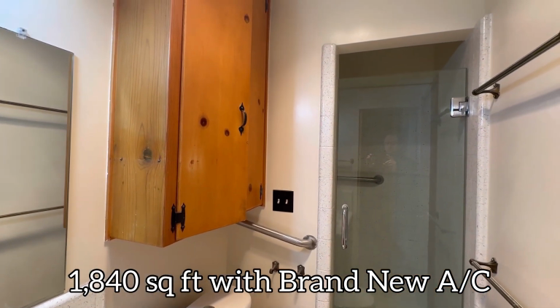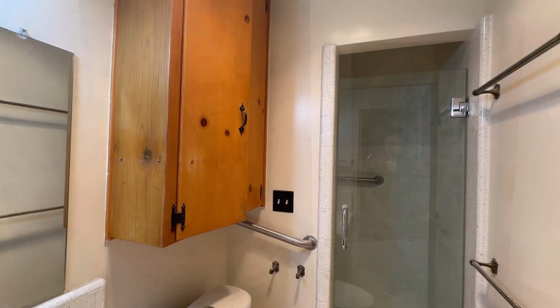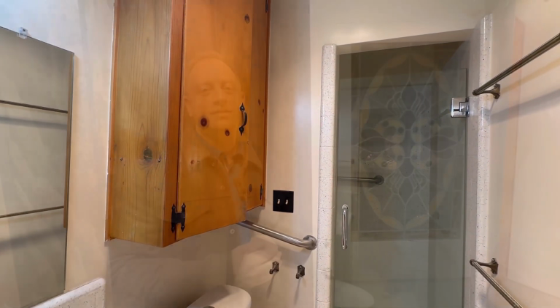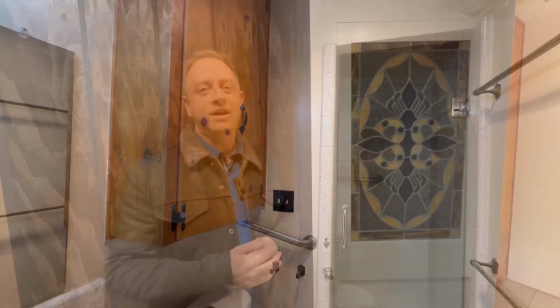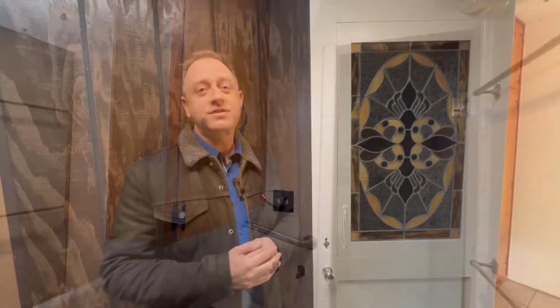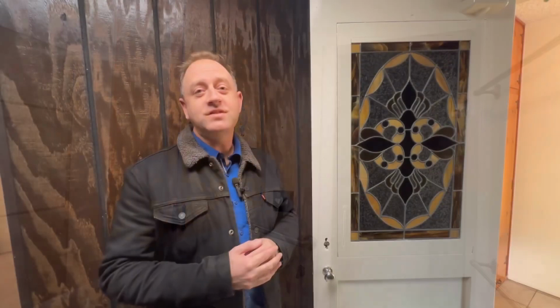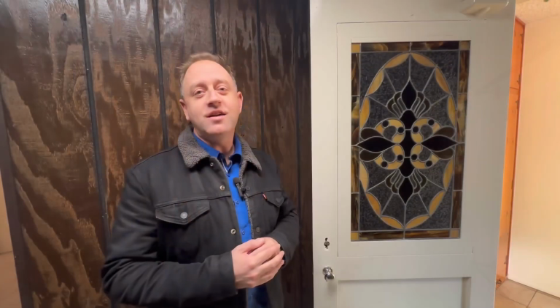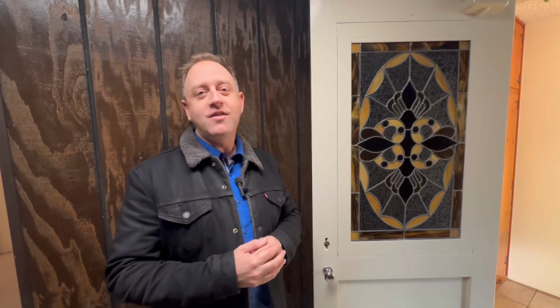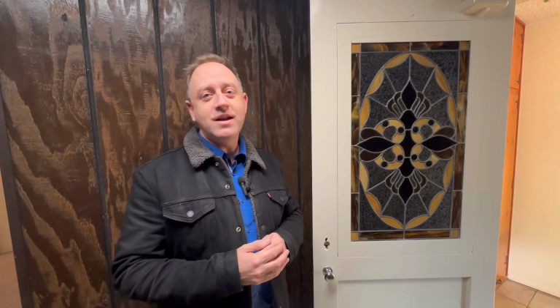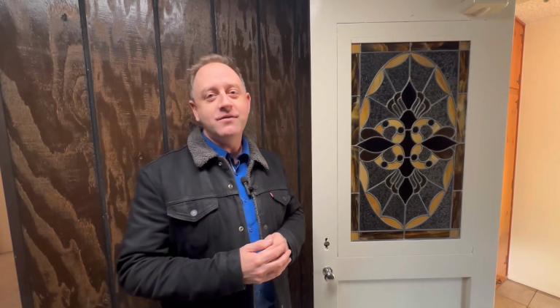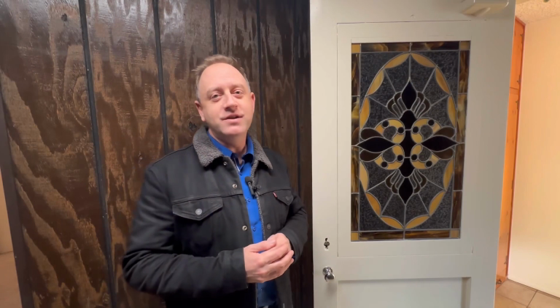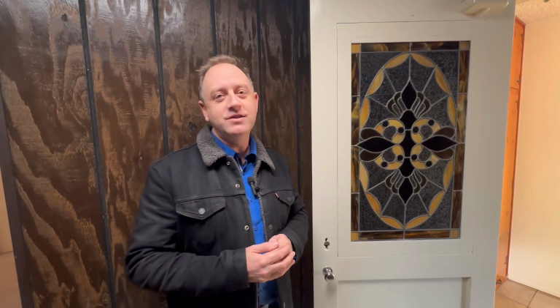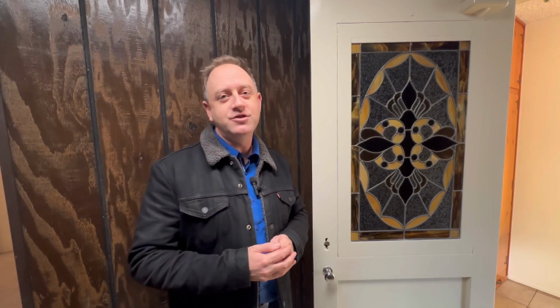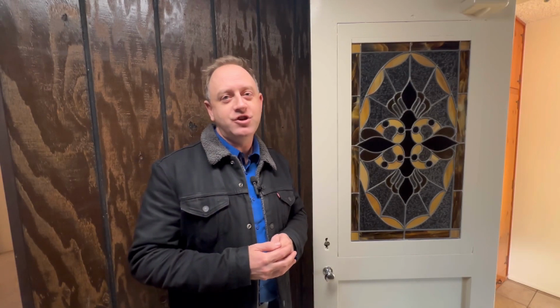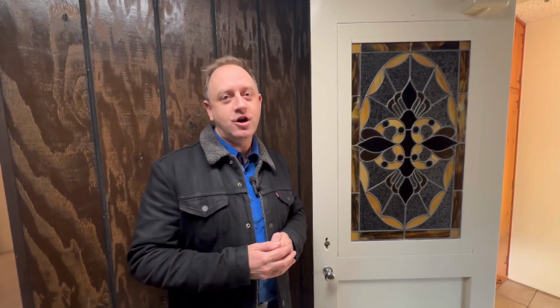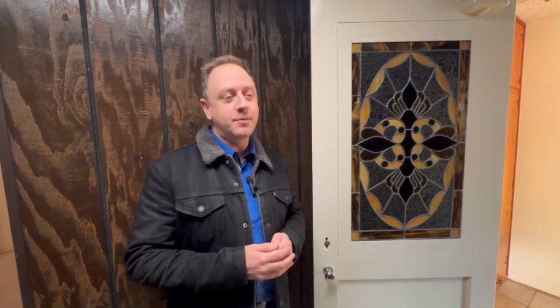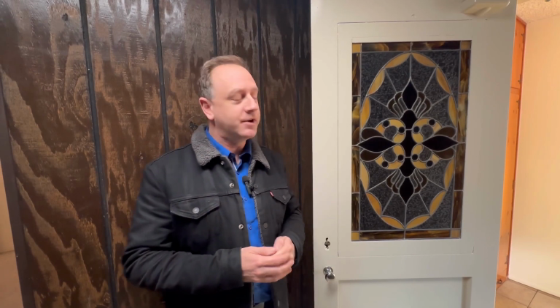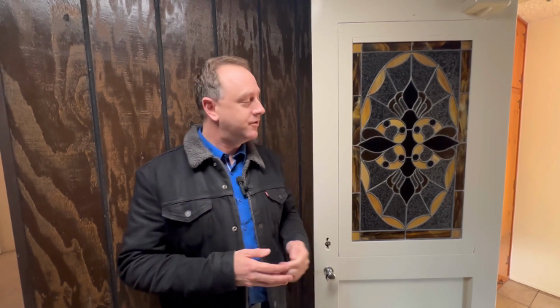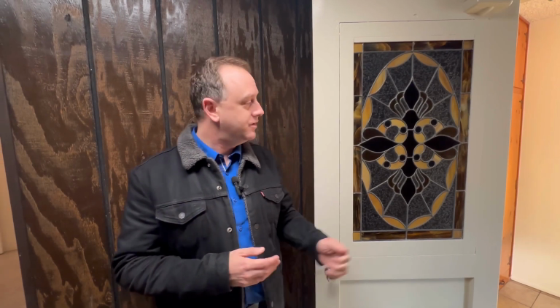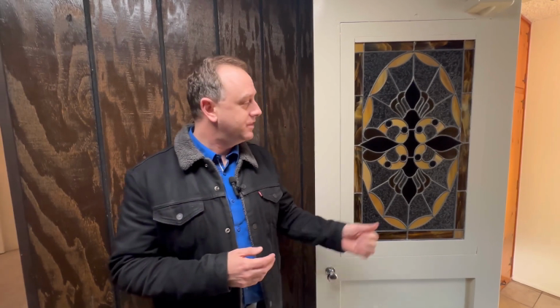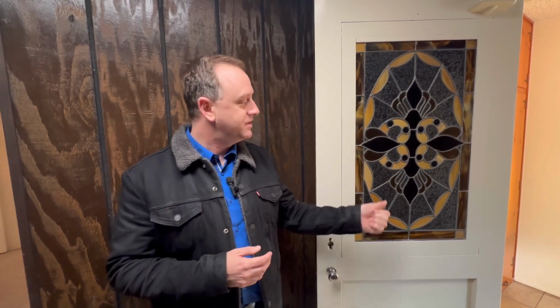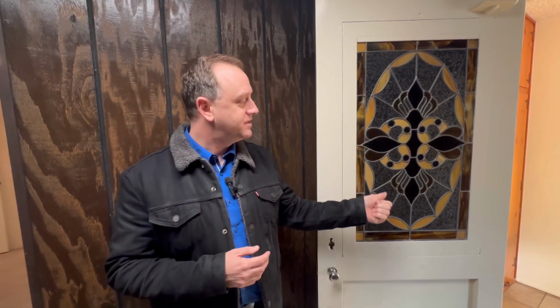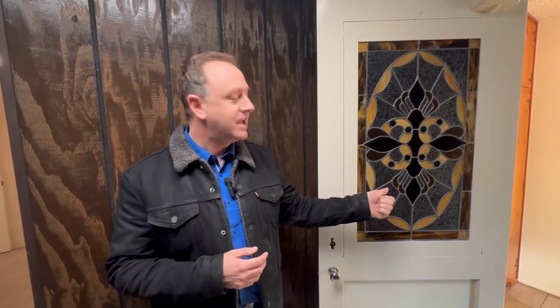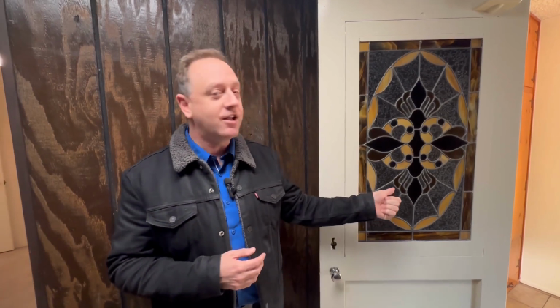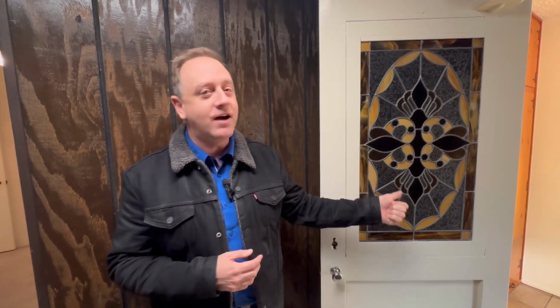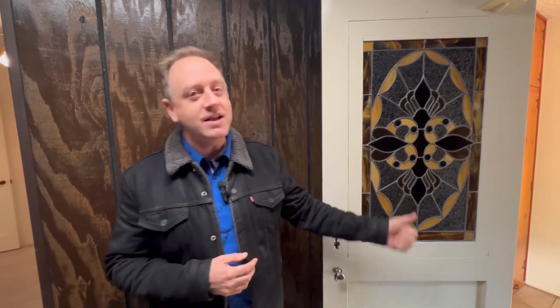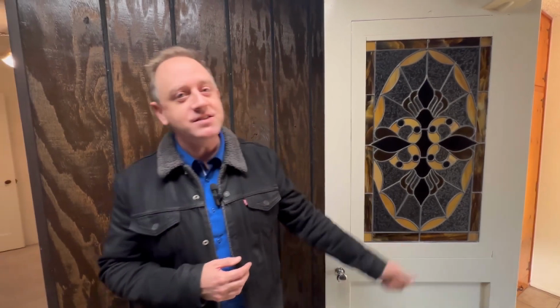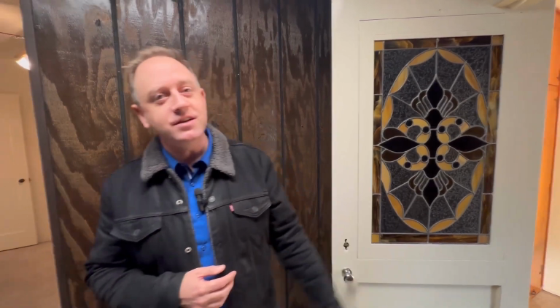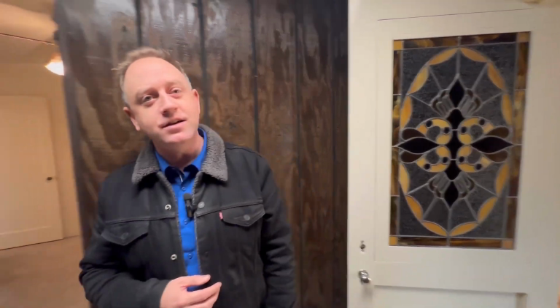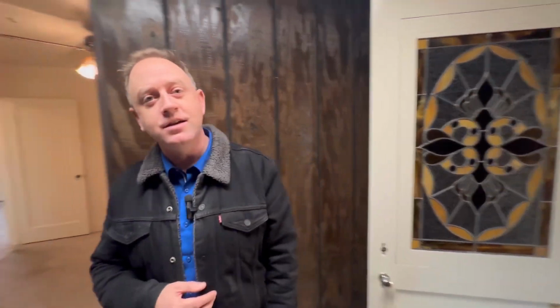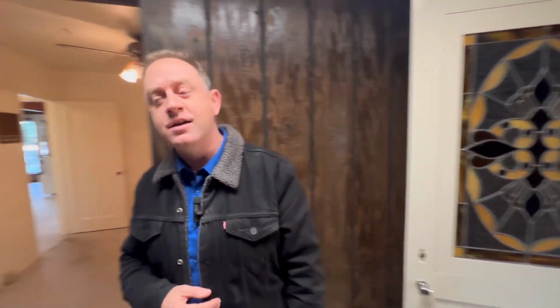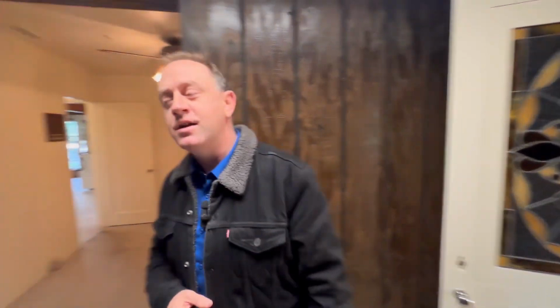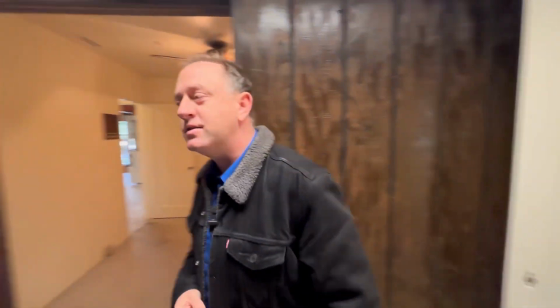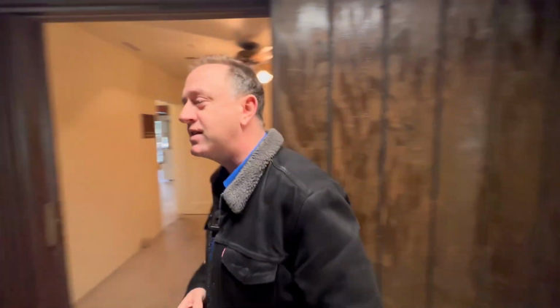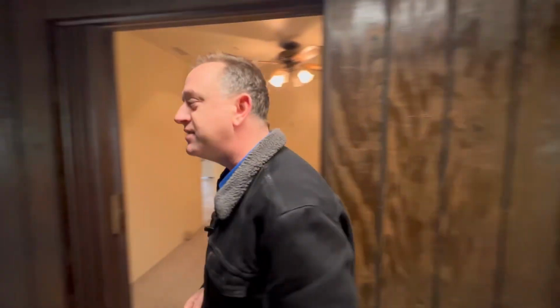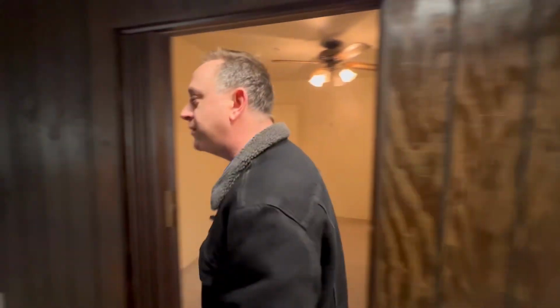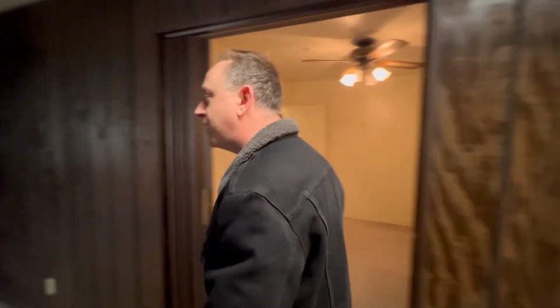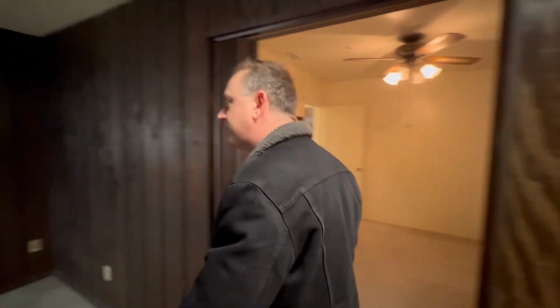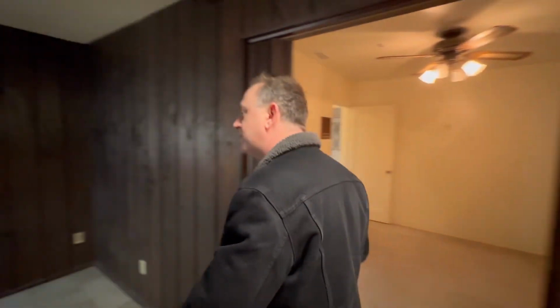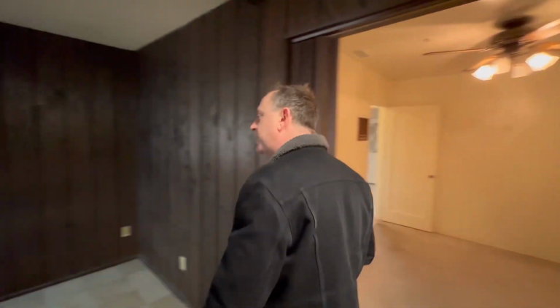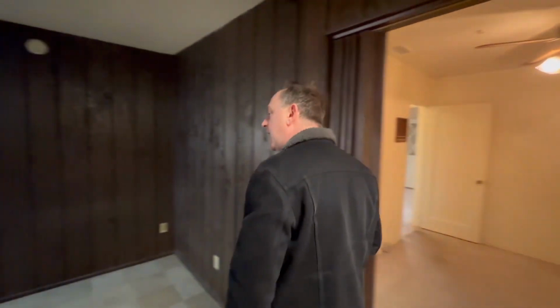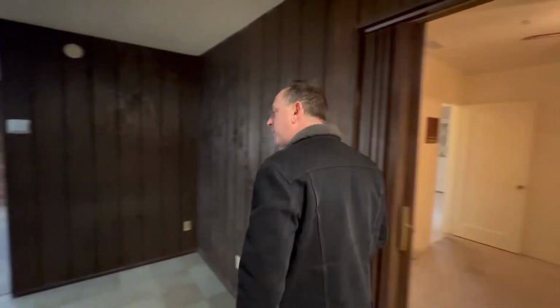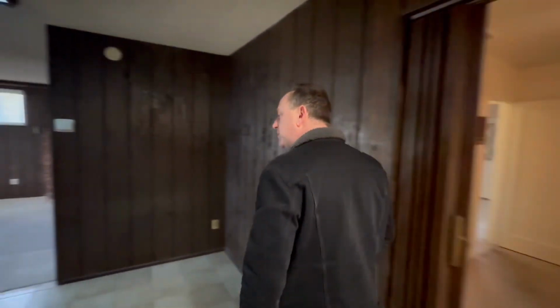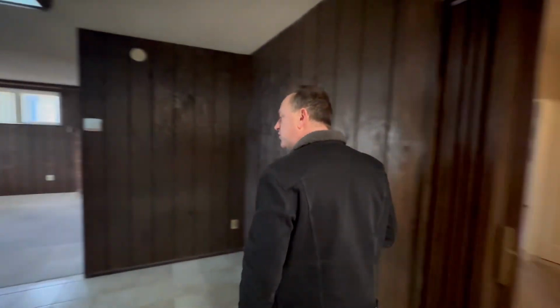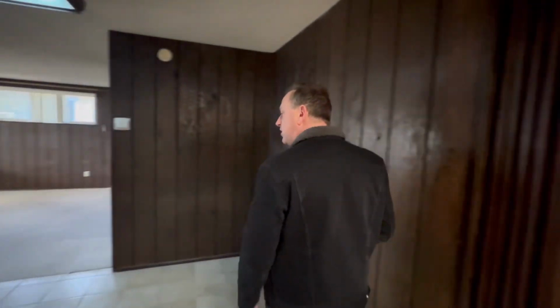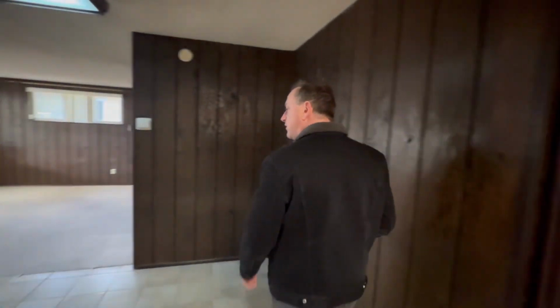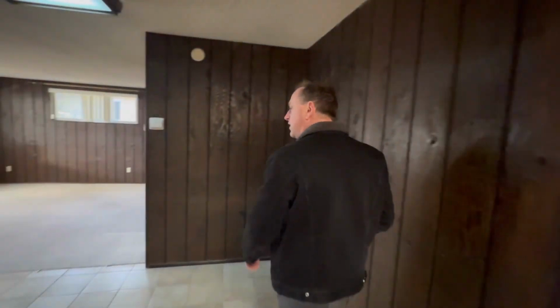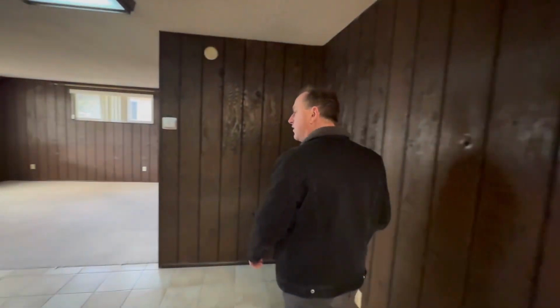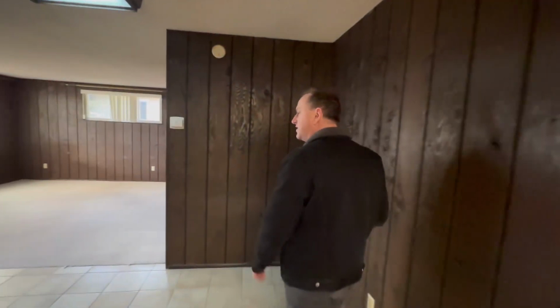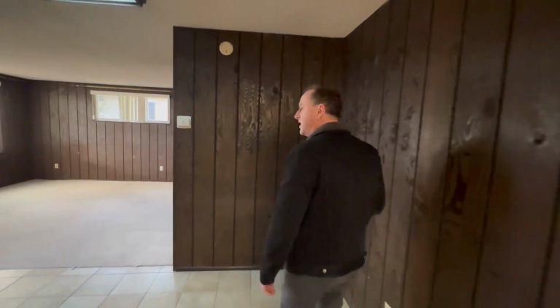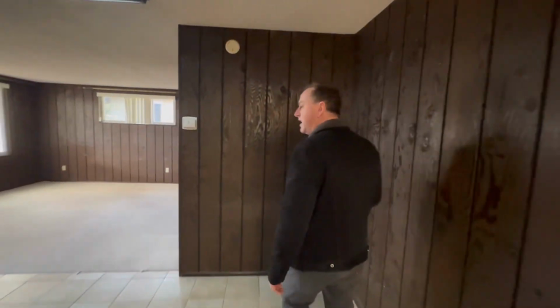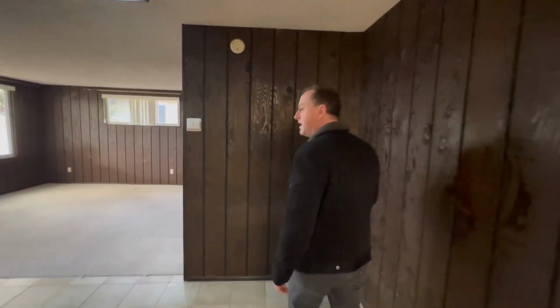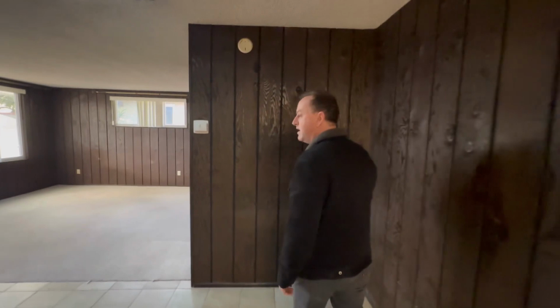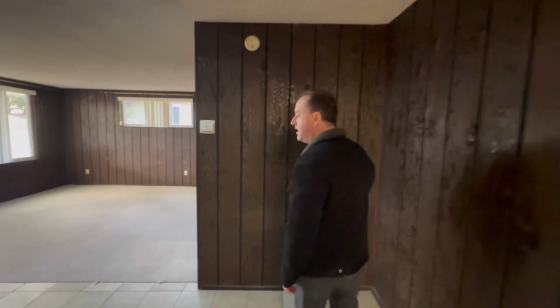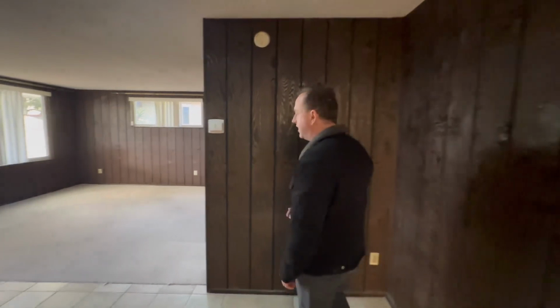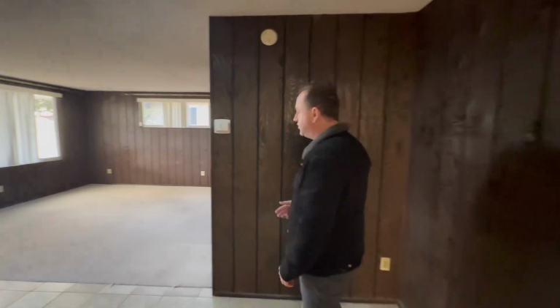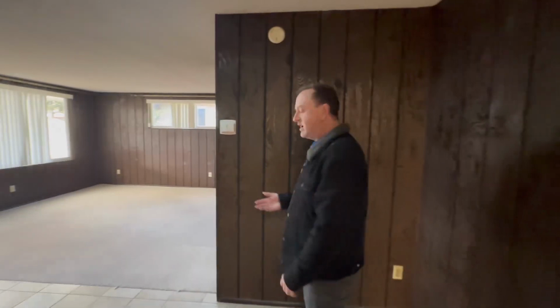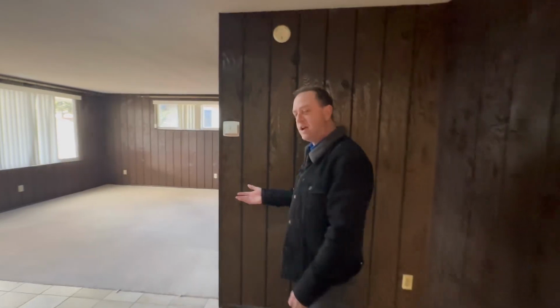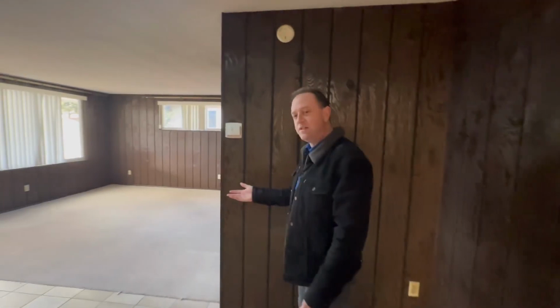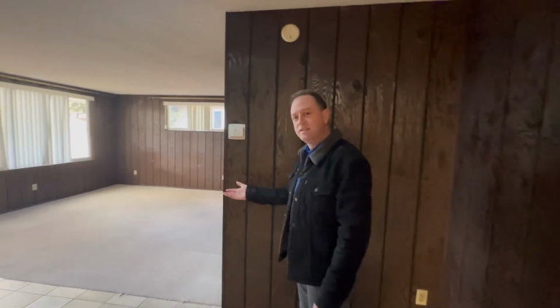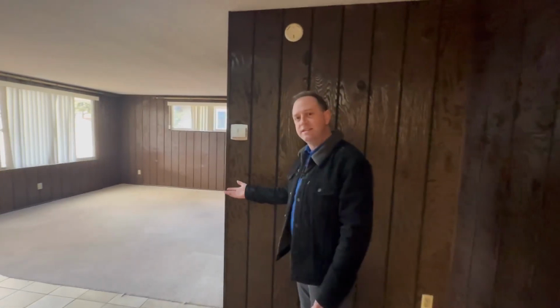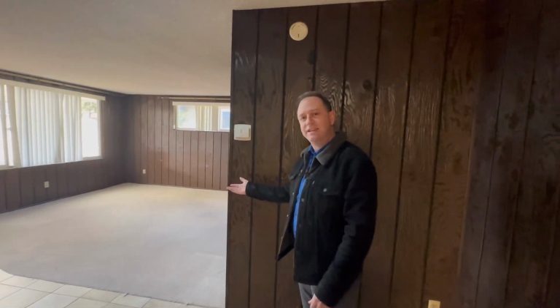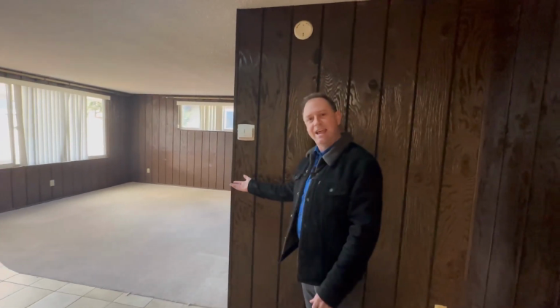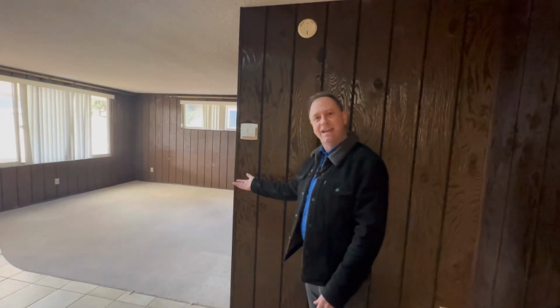This house has got a lot of vintage charm, including the stained glass here. It's got some custom cabinetry over here on the side. Check out this den.